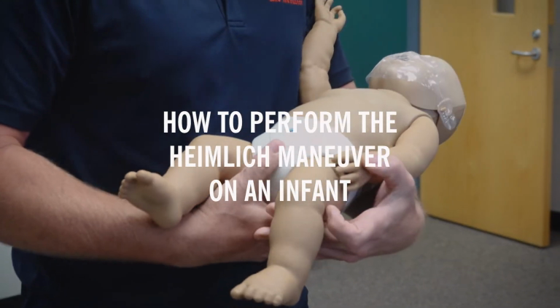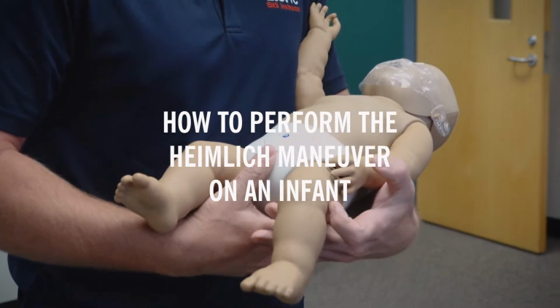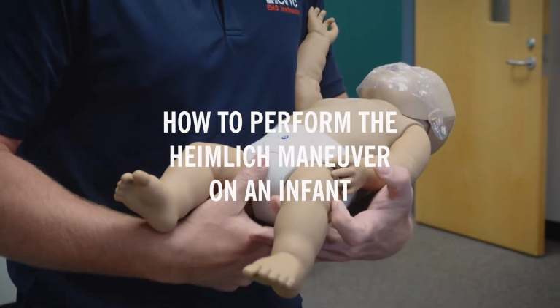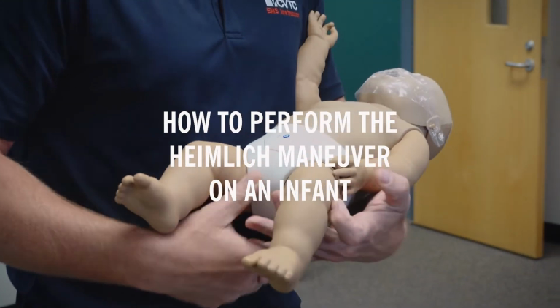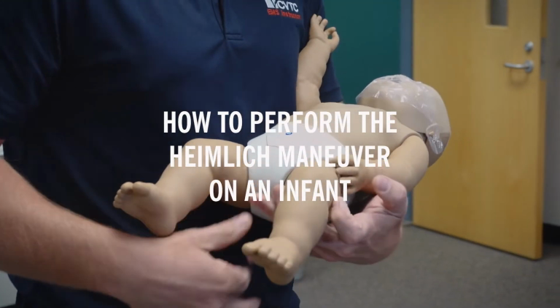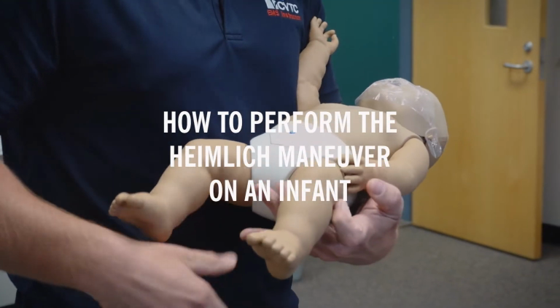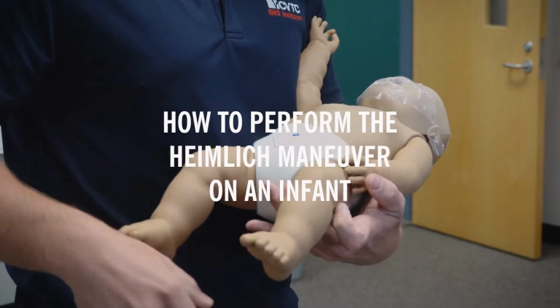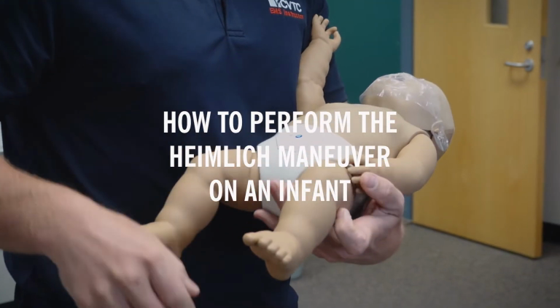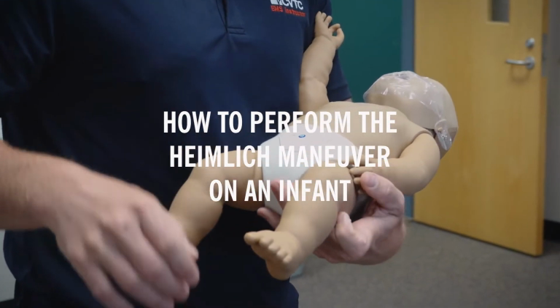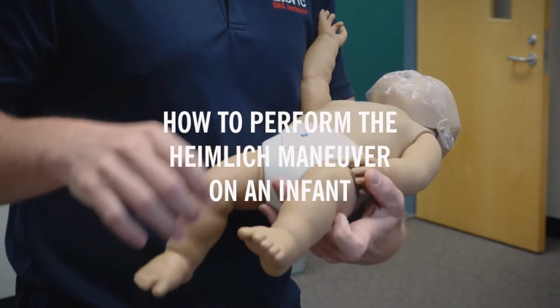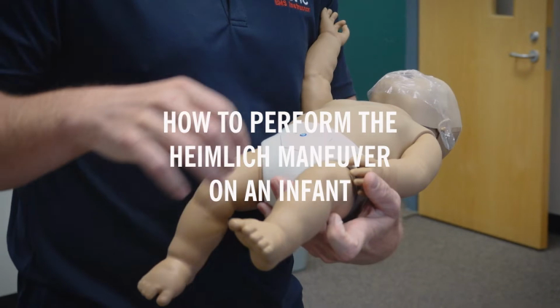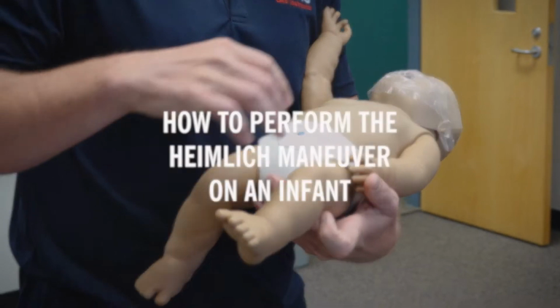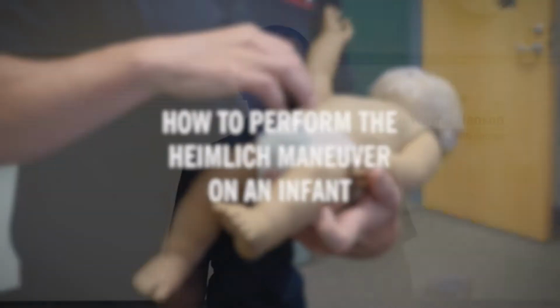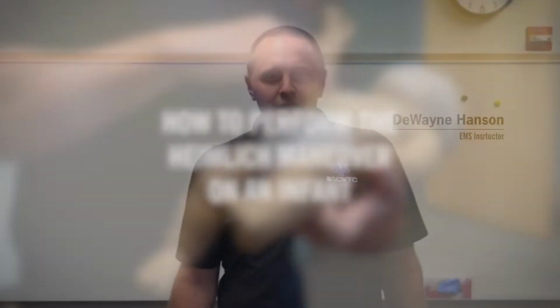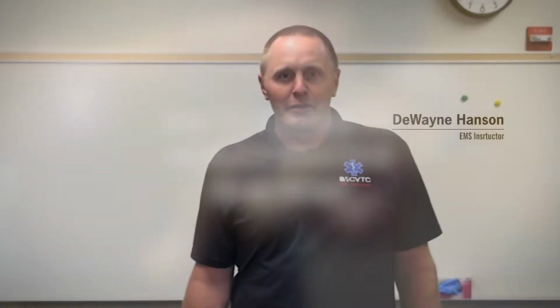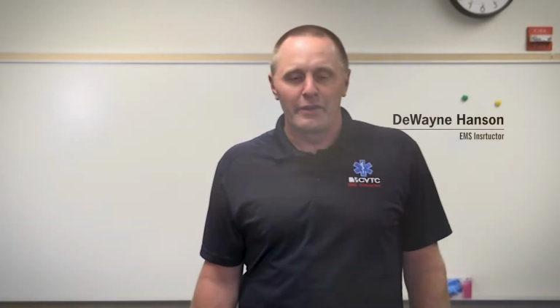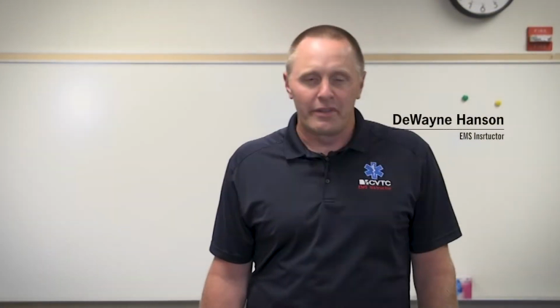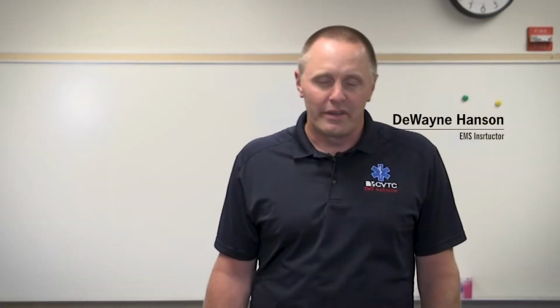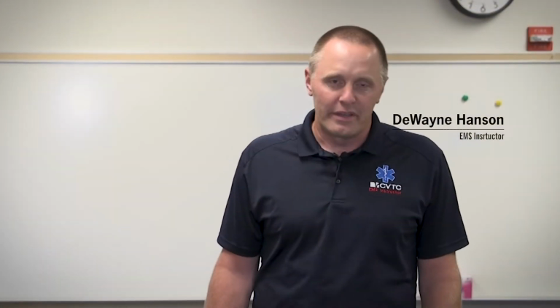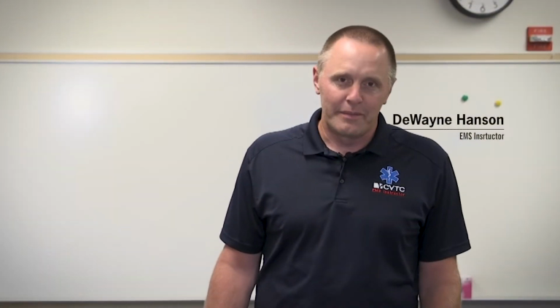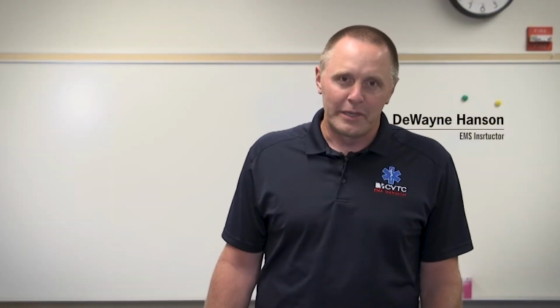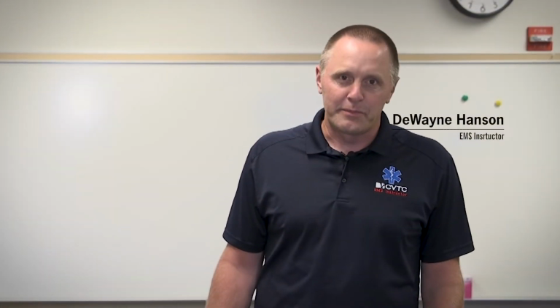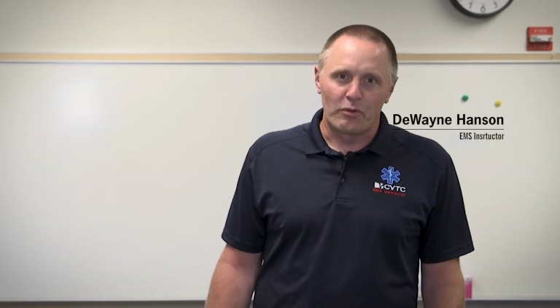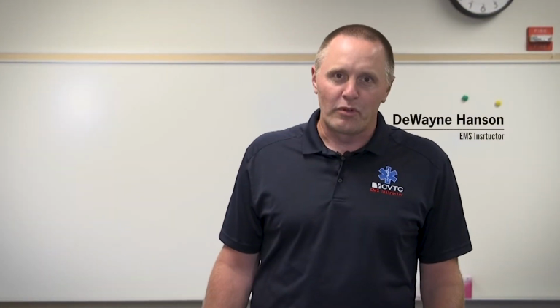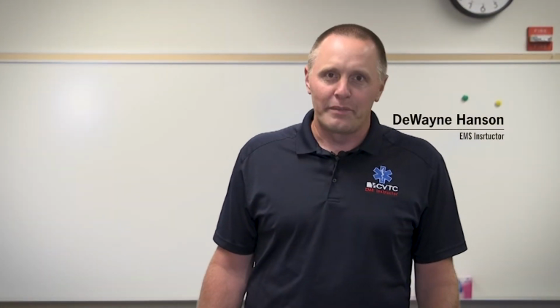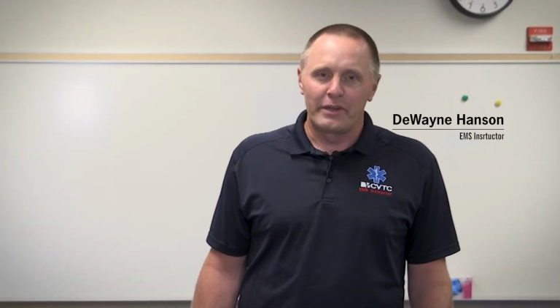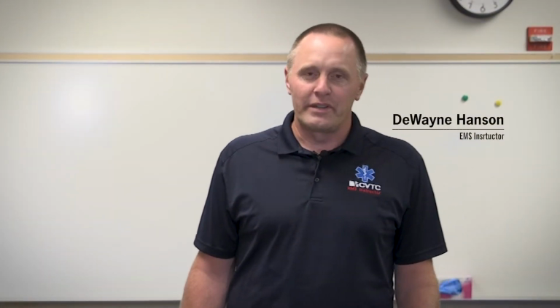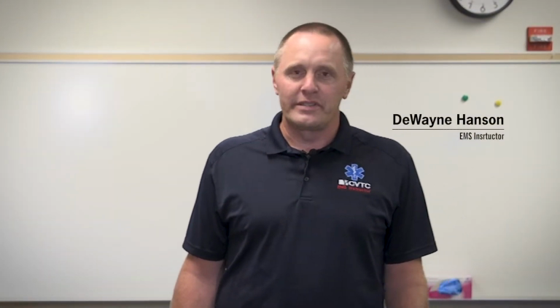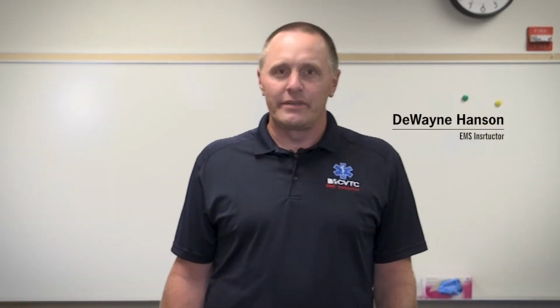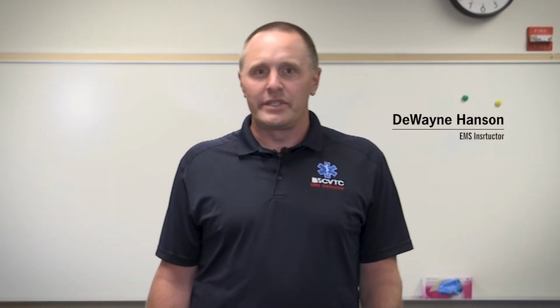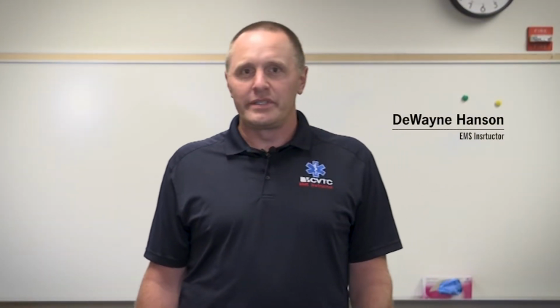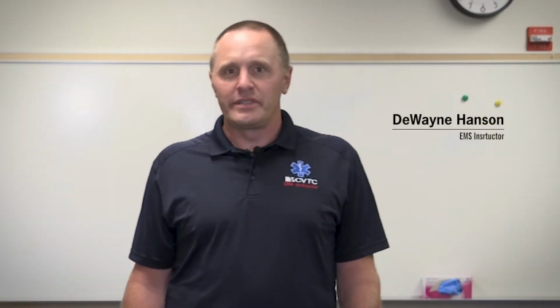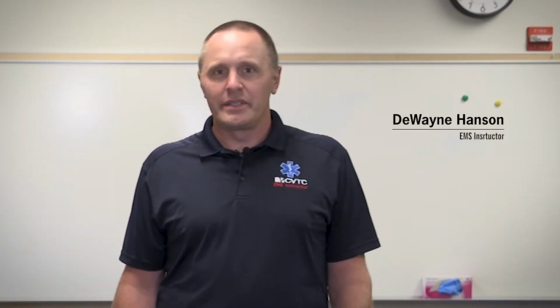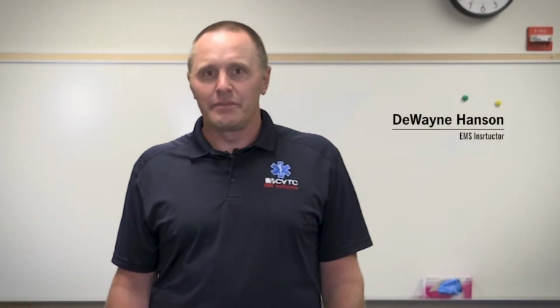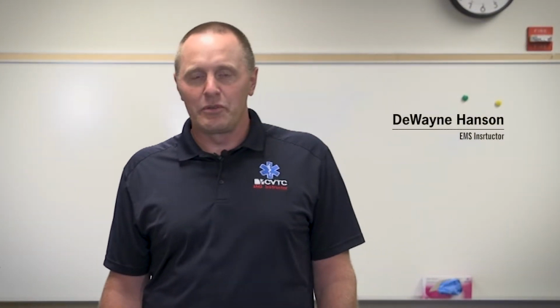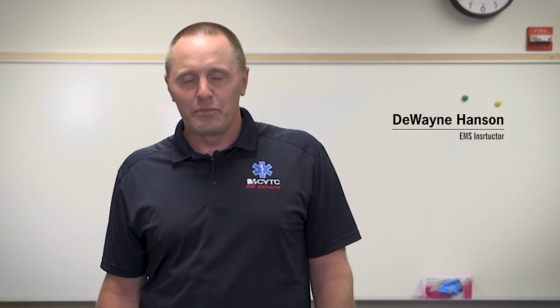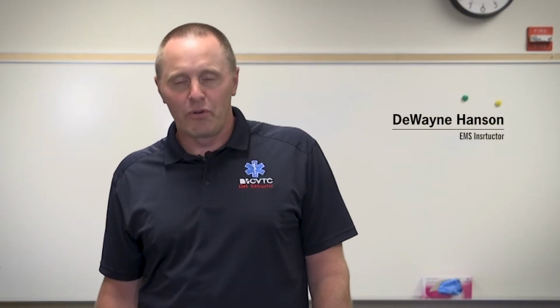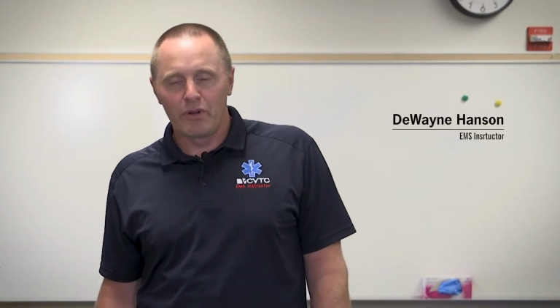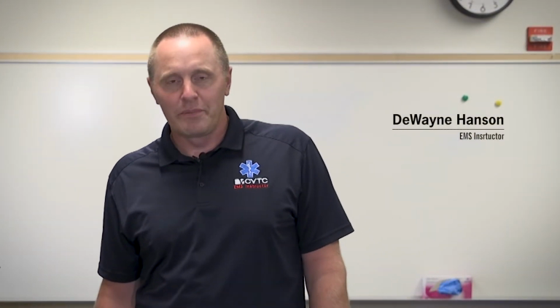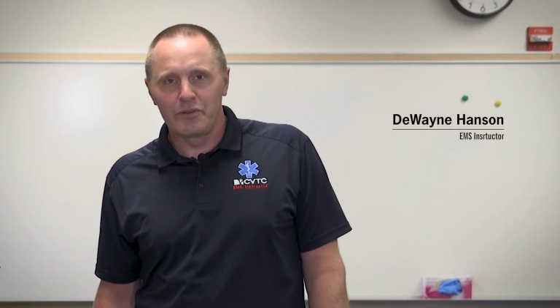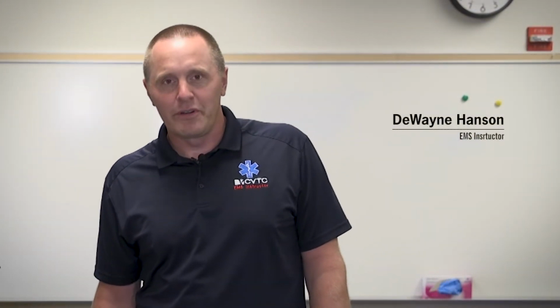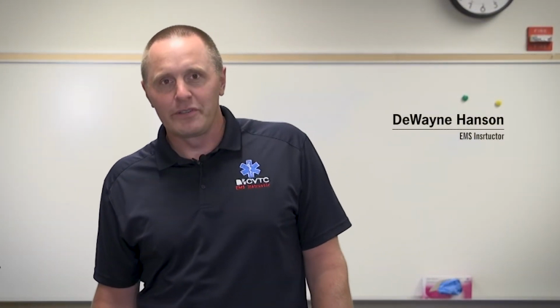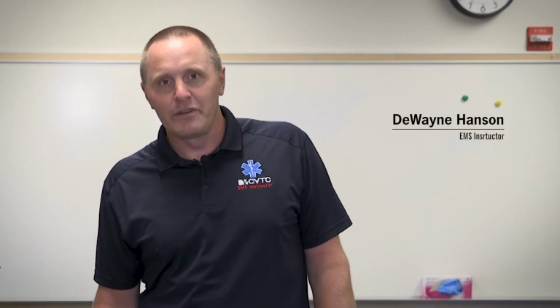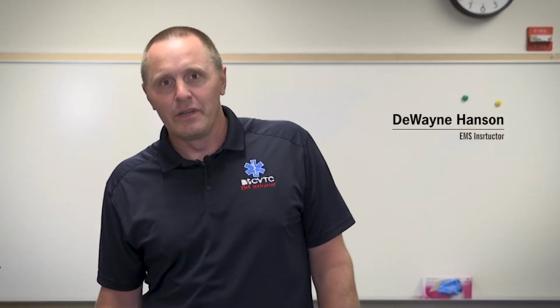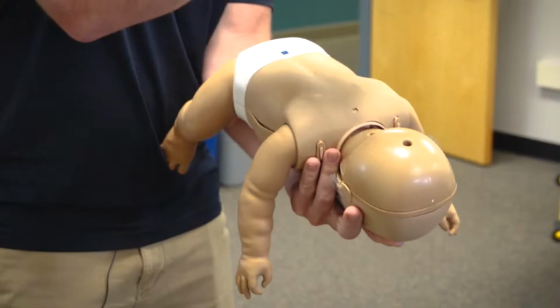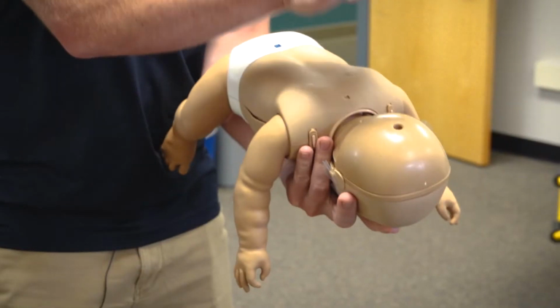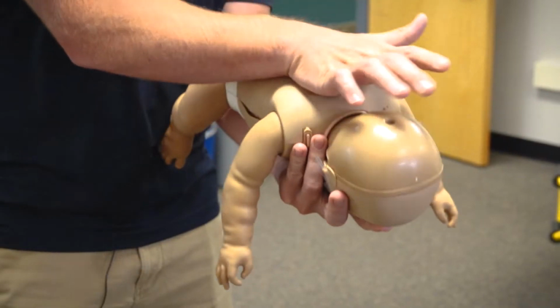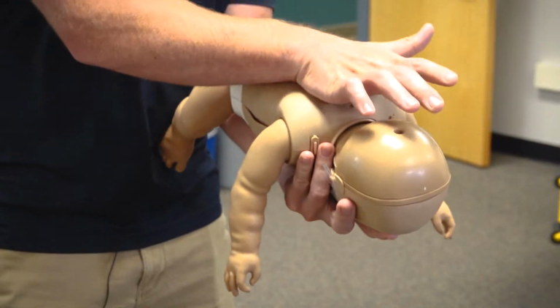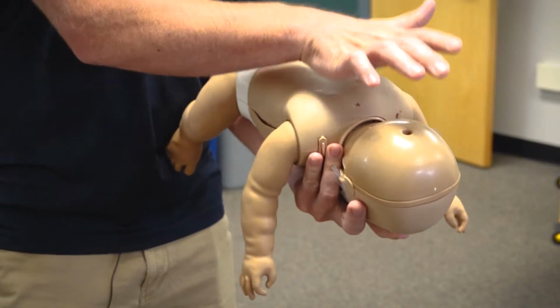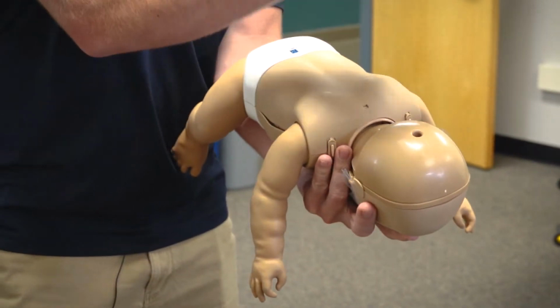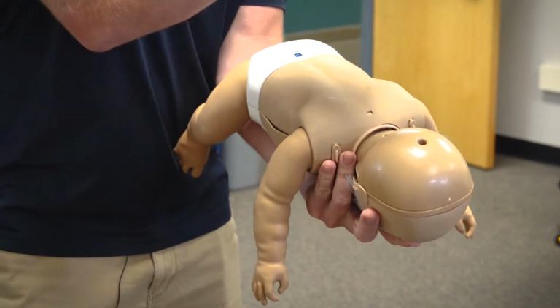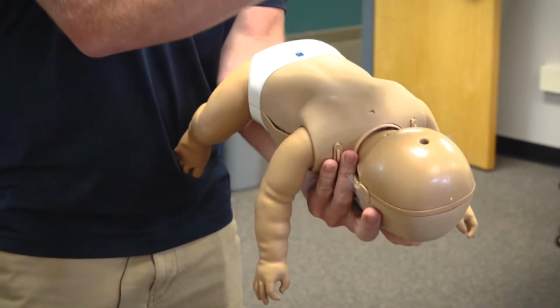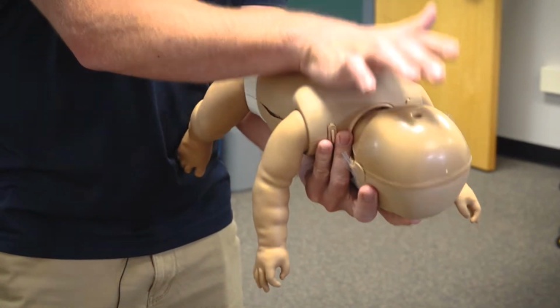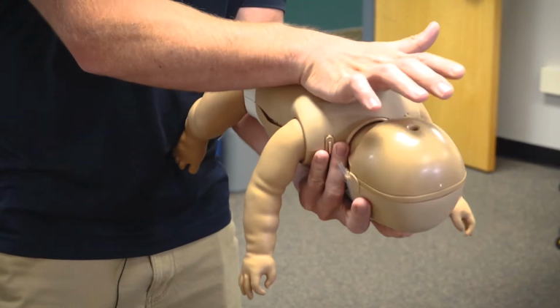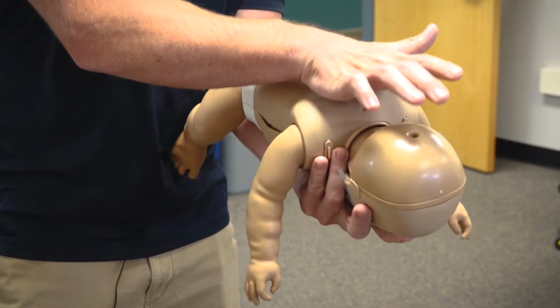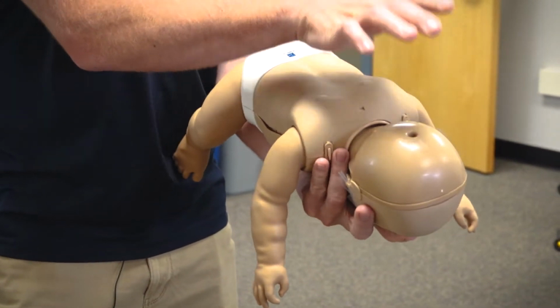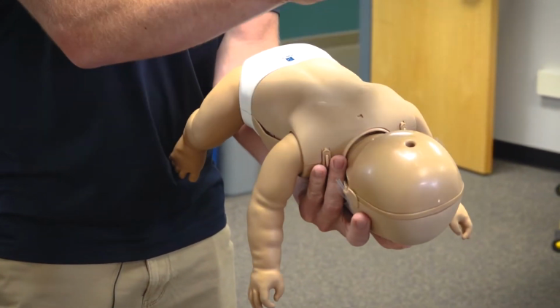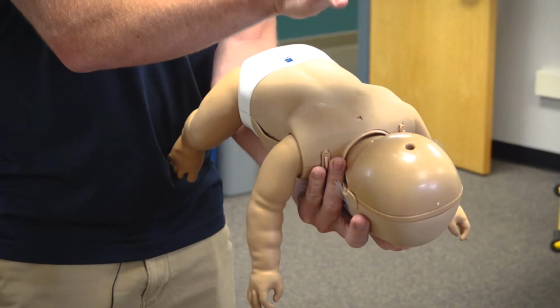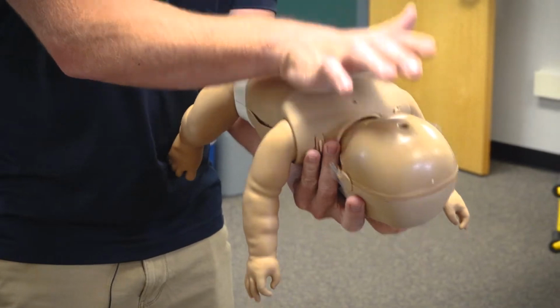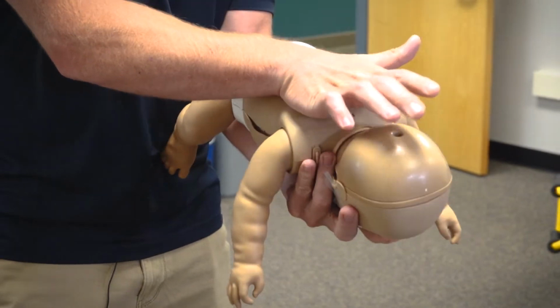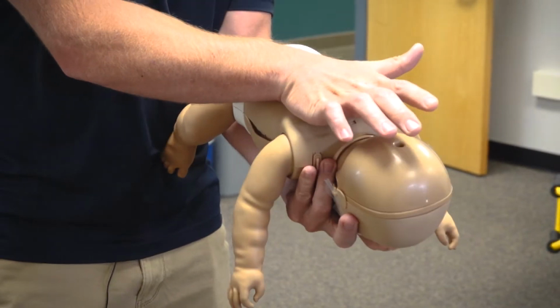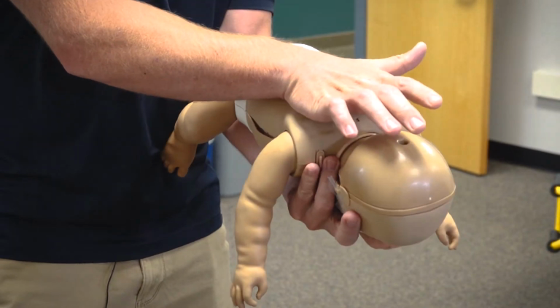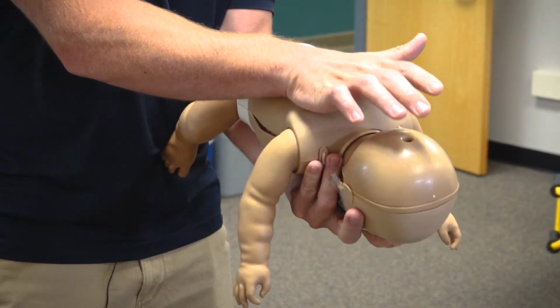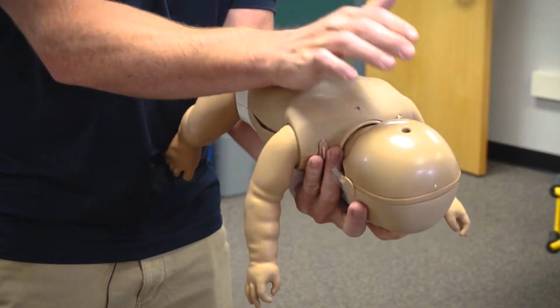Hi, my name is Dwayne Hanson. I'm with the EMS program here at CBTC — I'm the program director. Today we'll be talking about how to do the Heimlich maneuver.